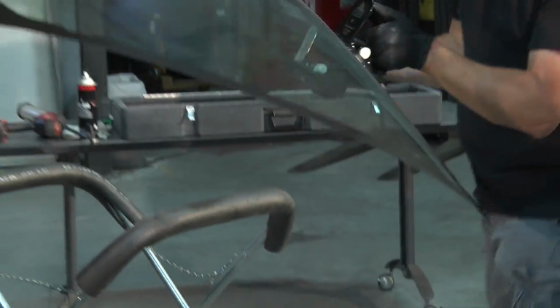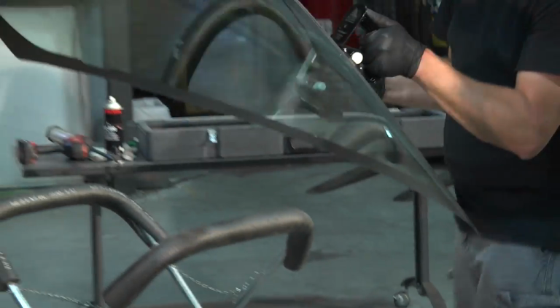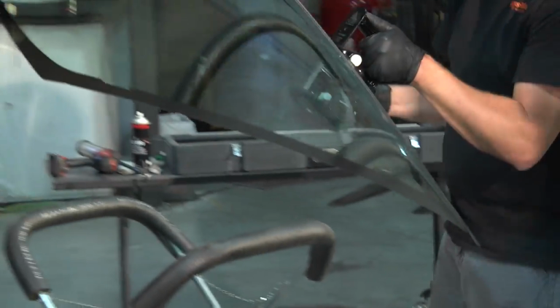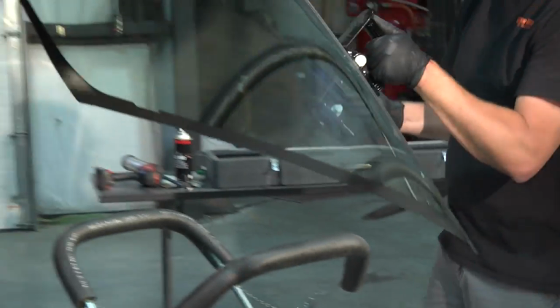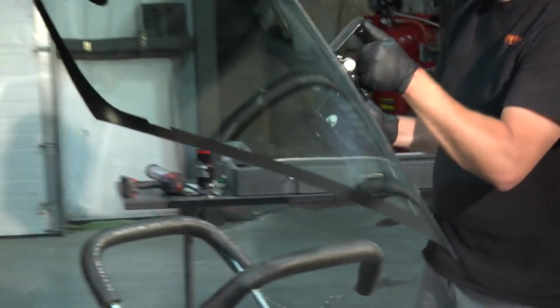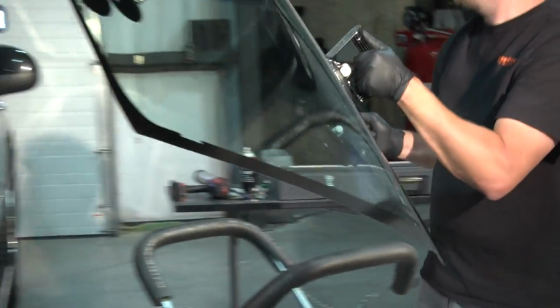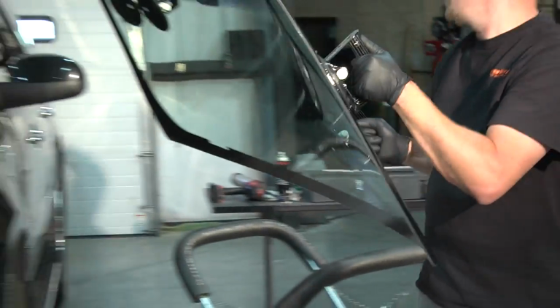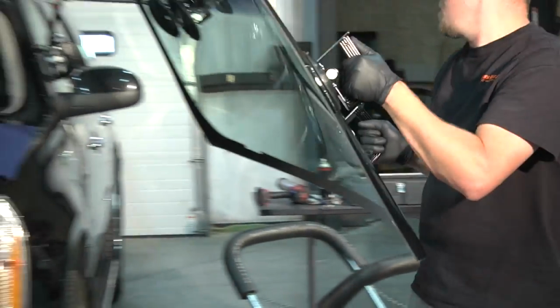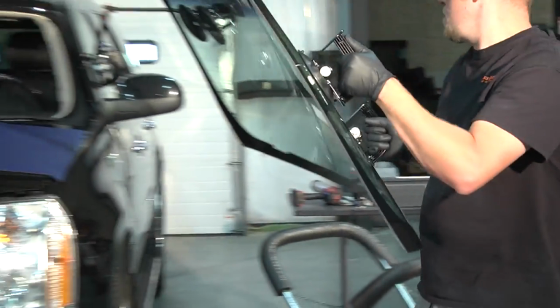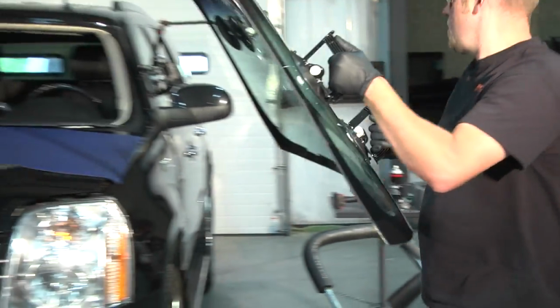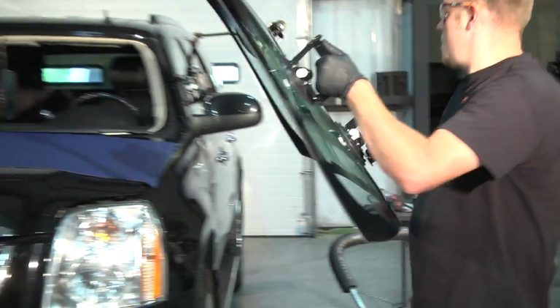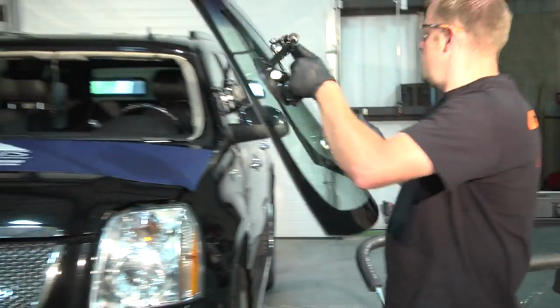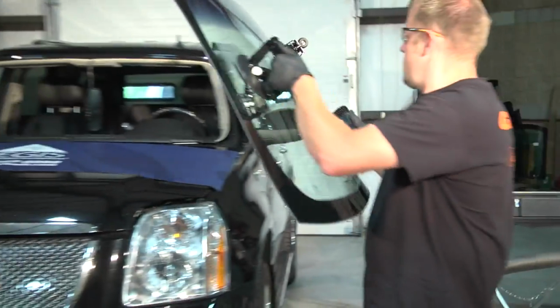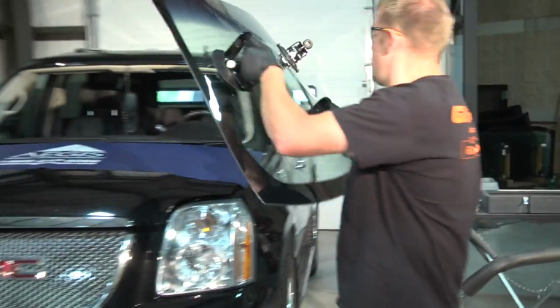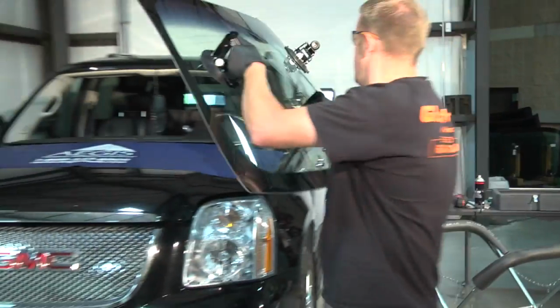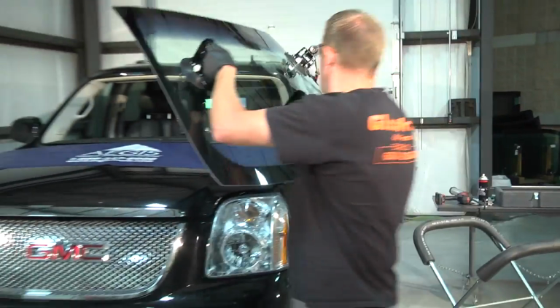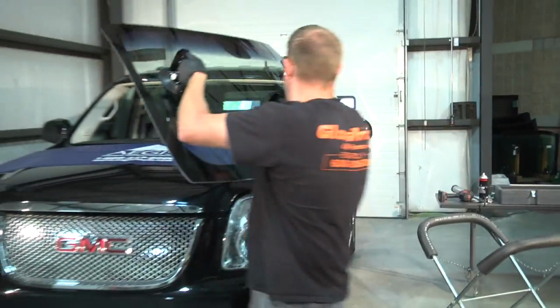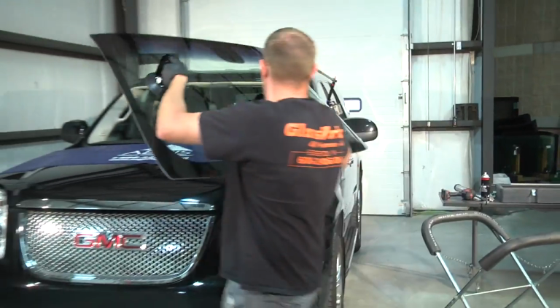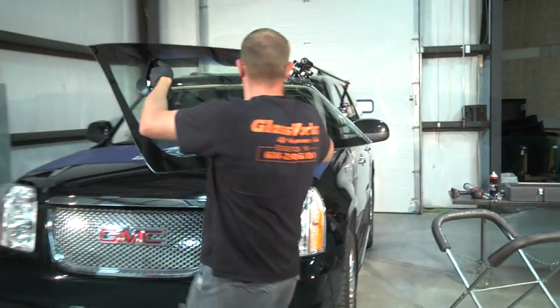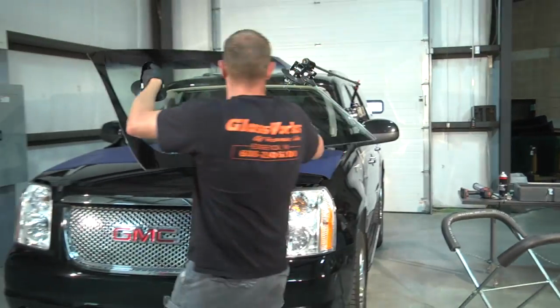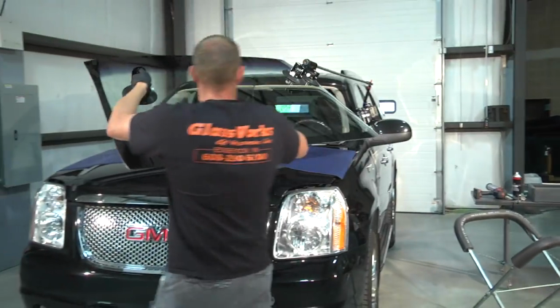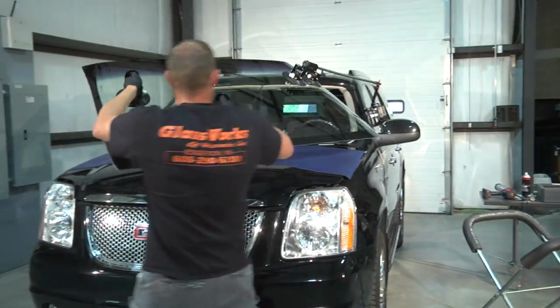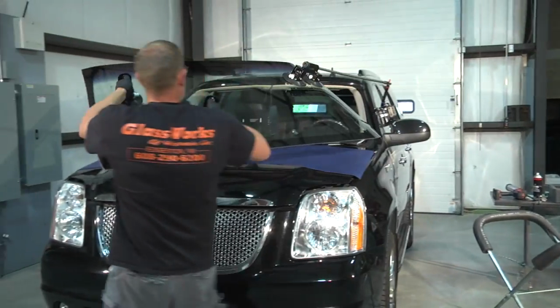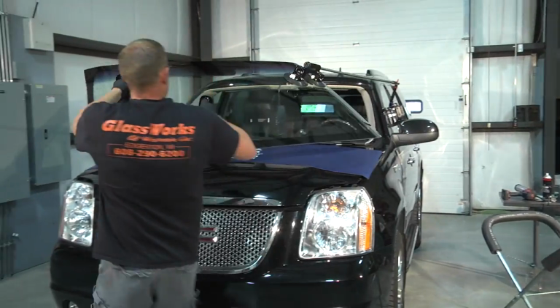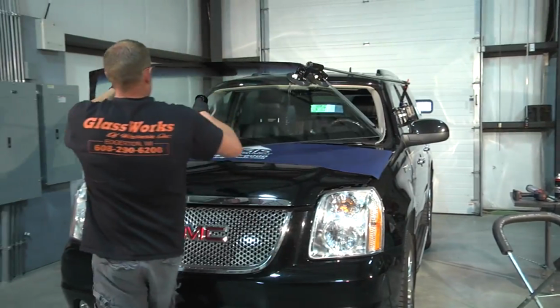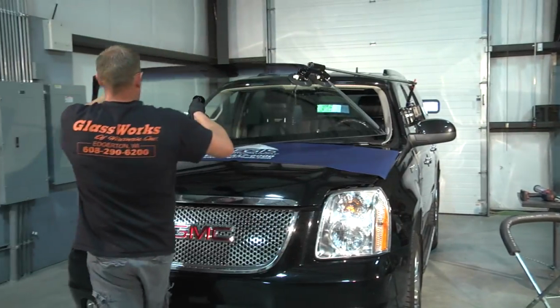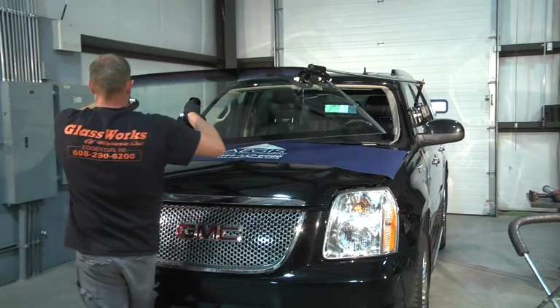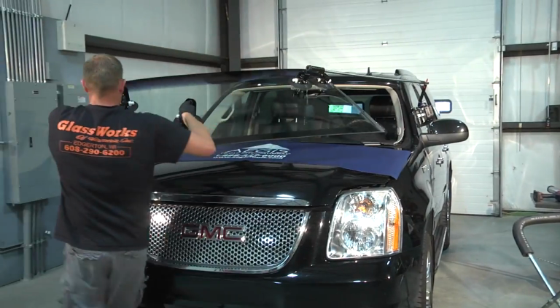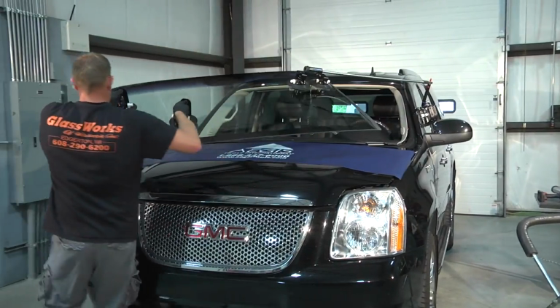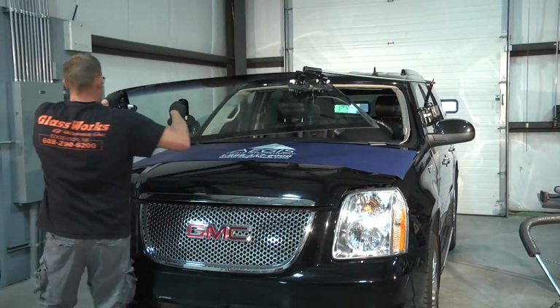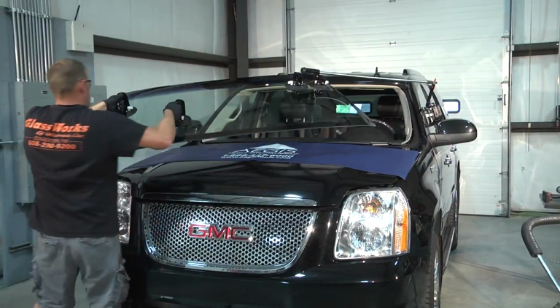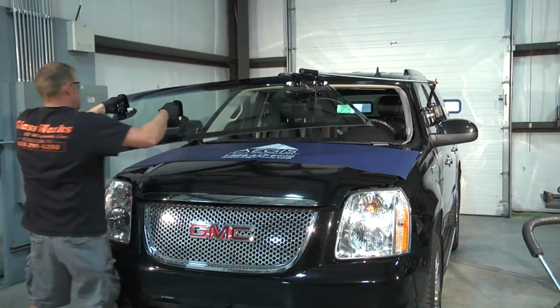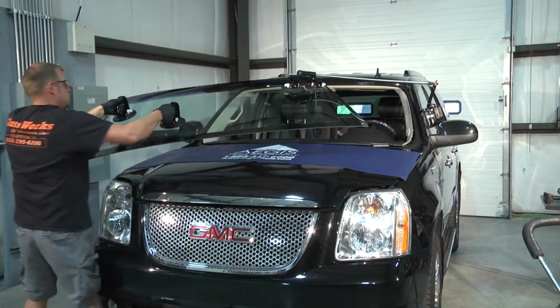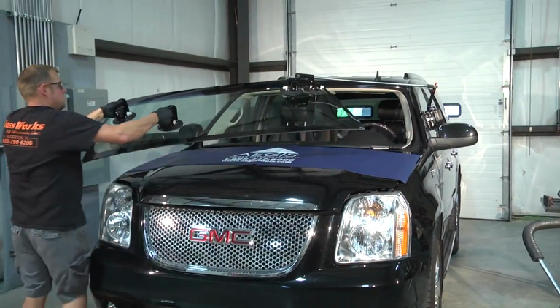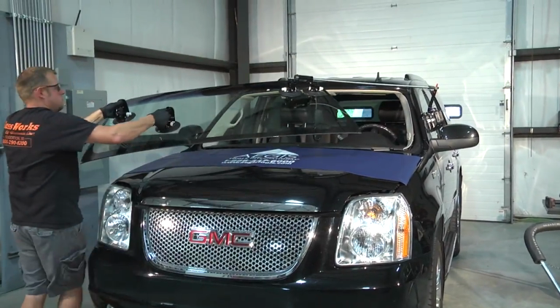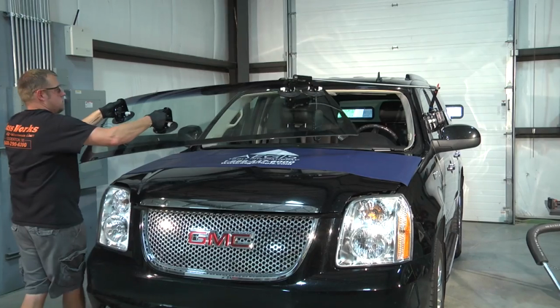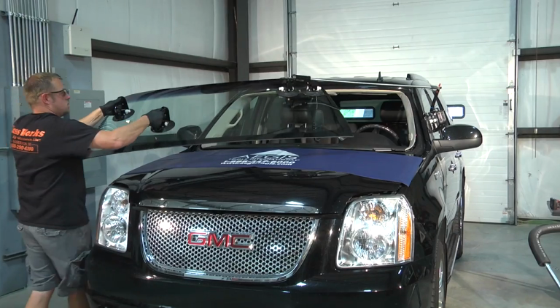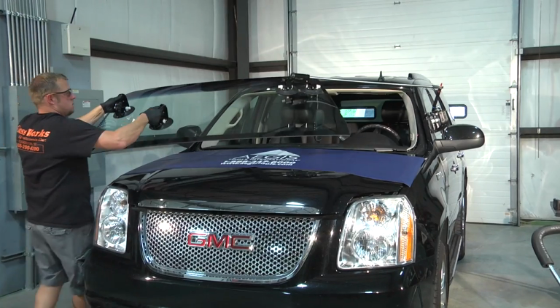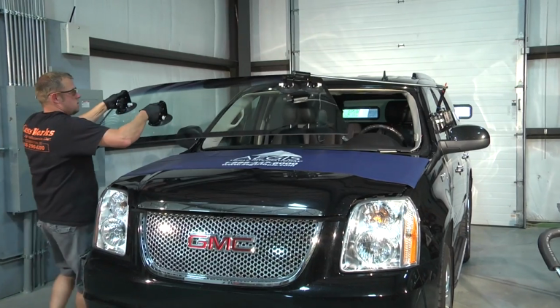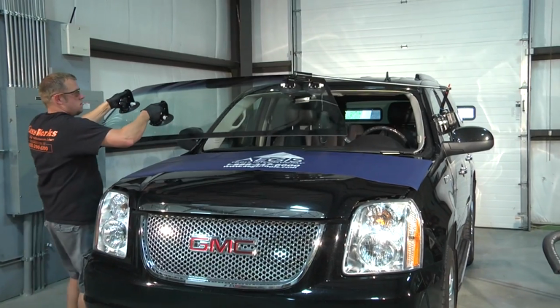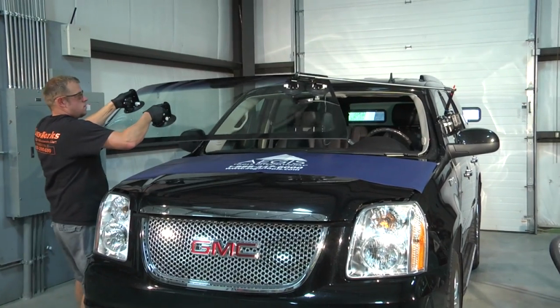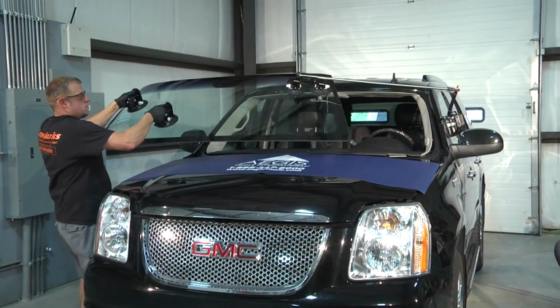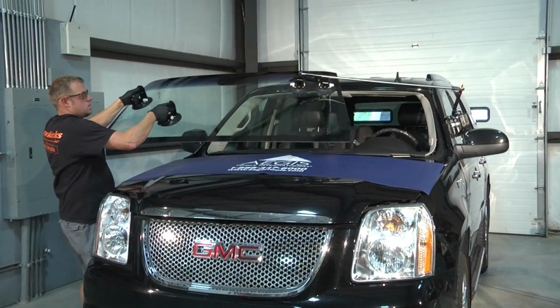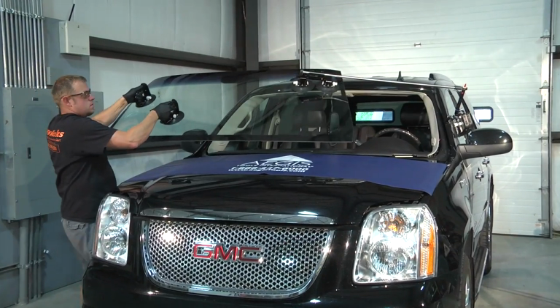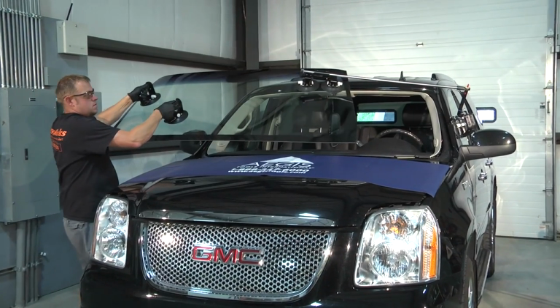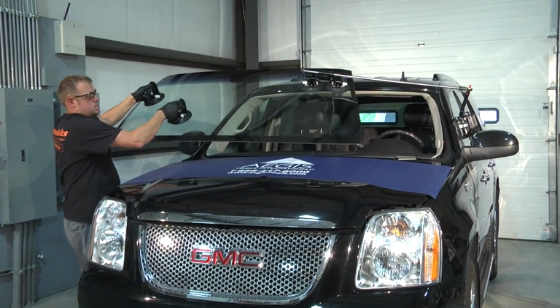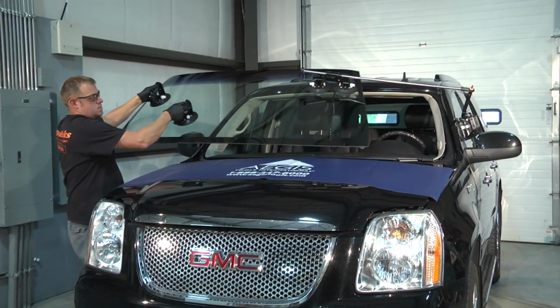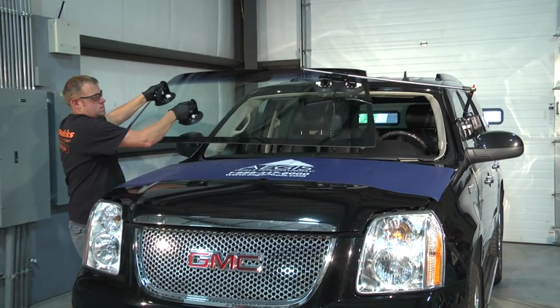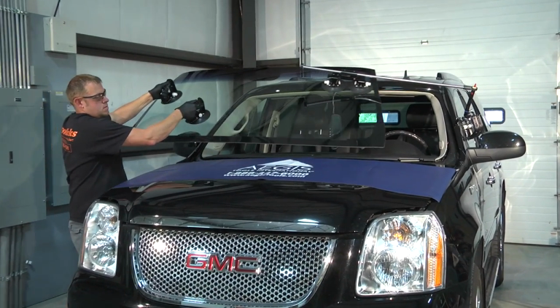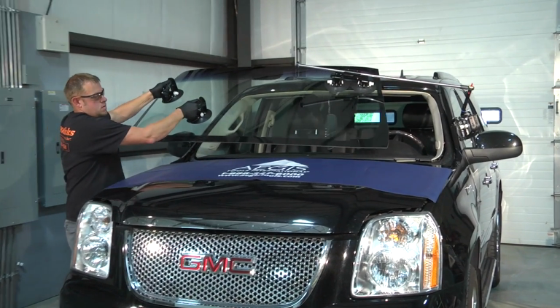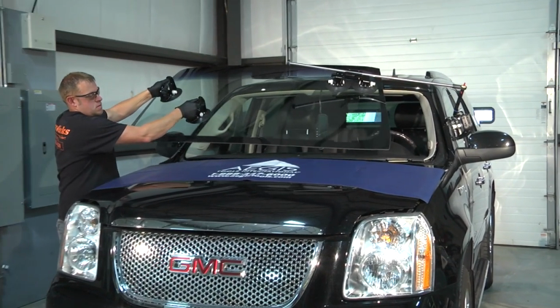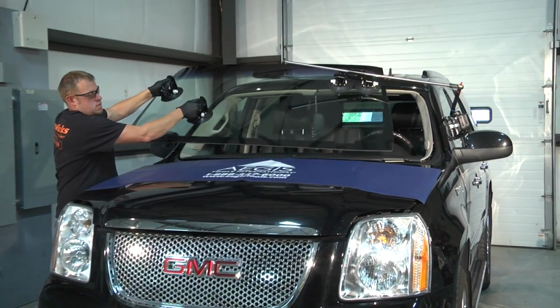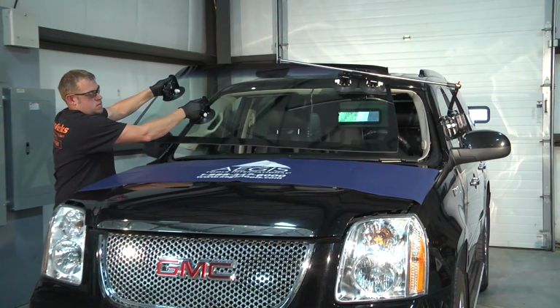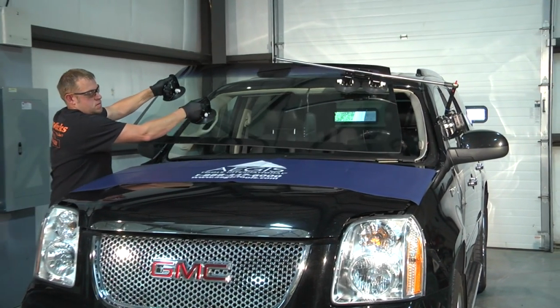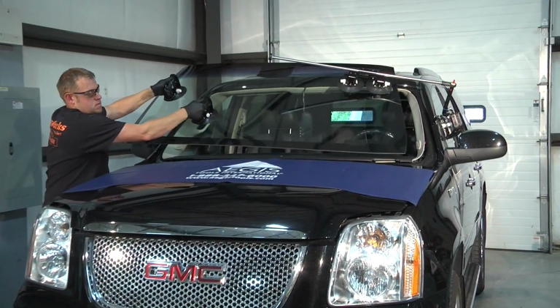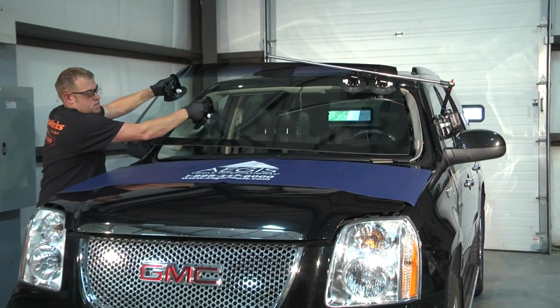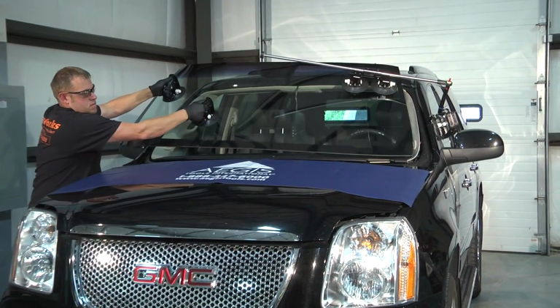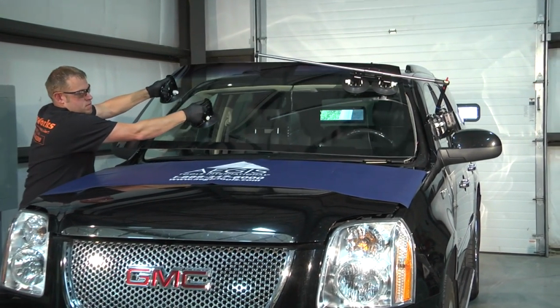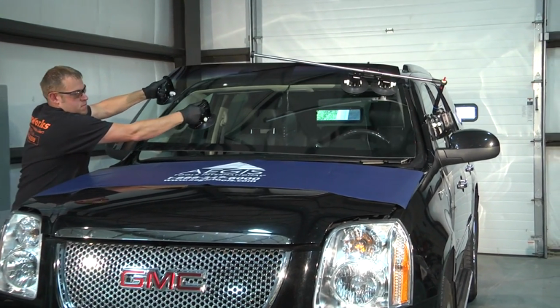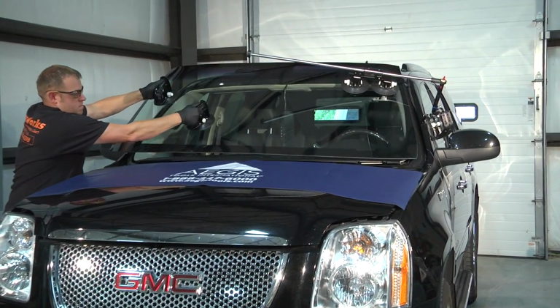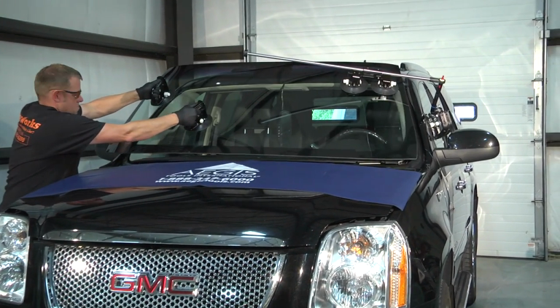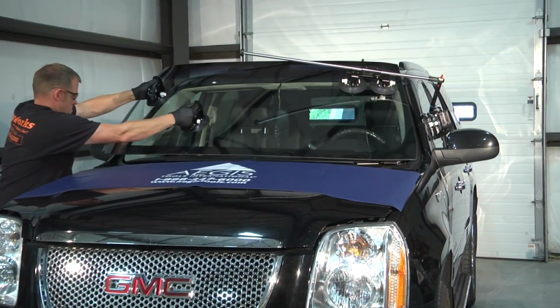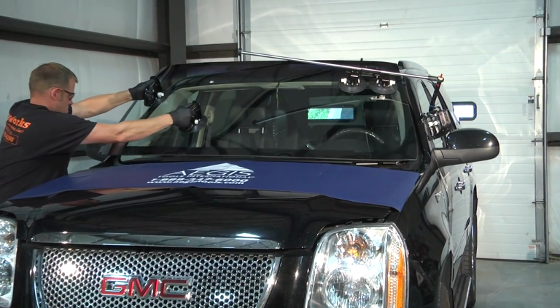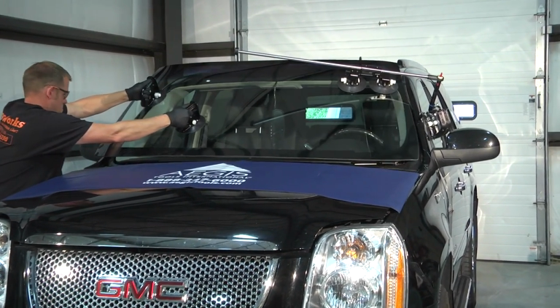Once you've mastered the Solo Neal, you'll want to use it in all installations to prevent injury or strain on your back, arms, and shoulders.